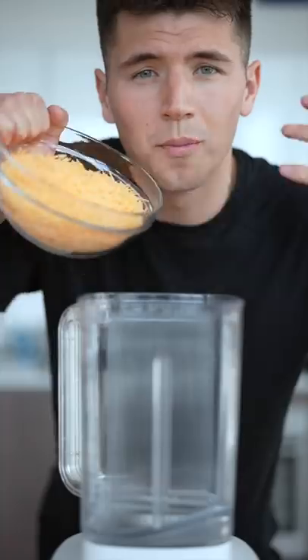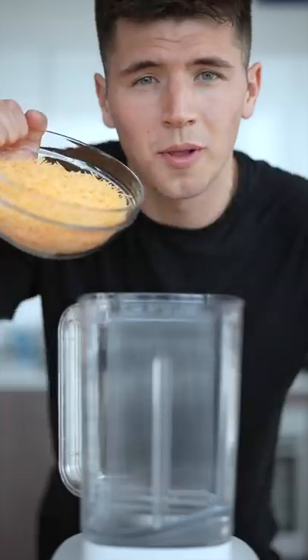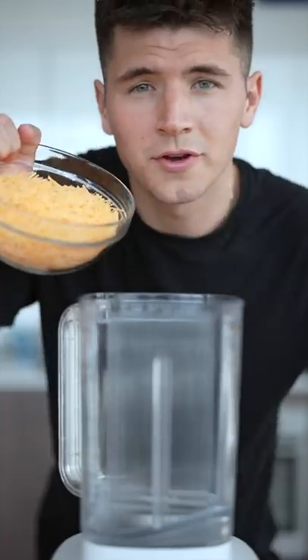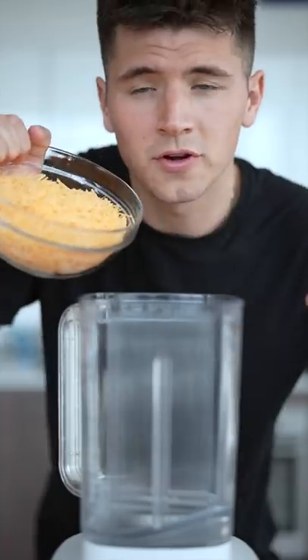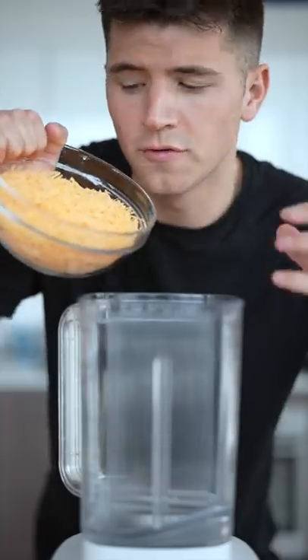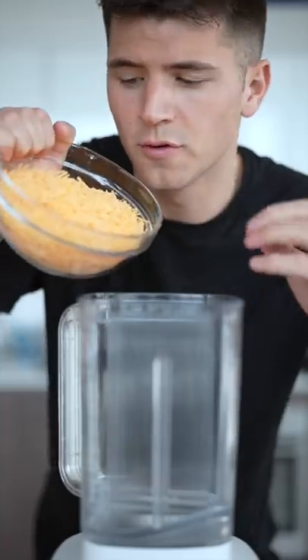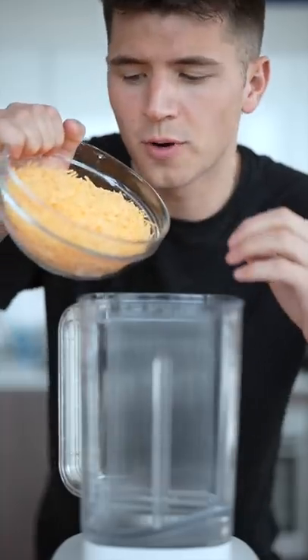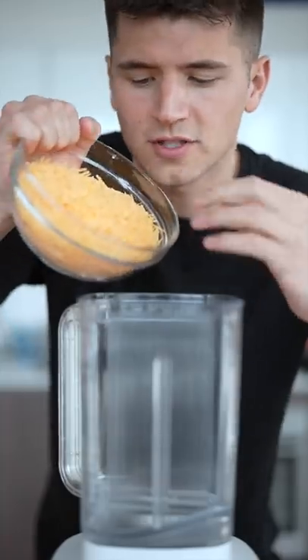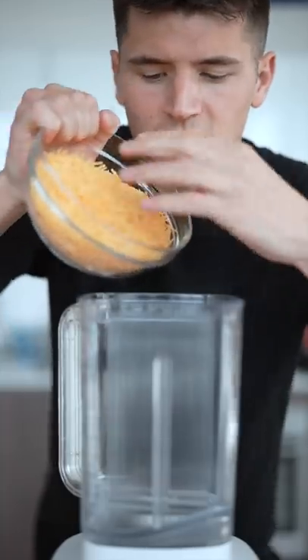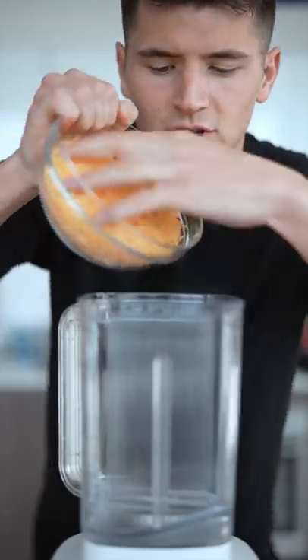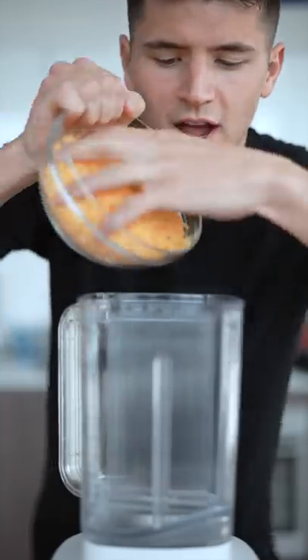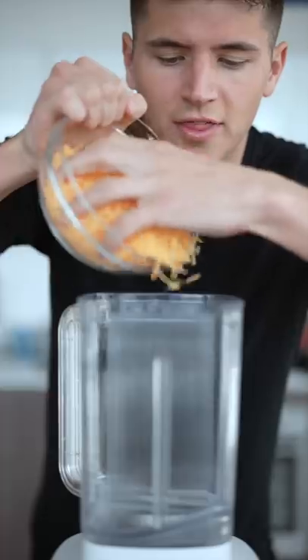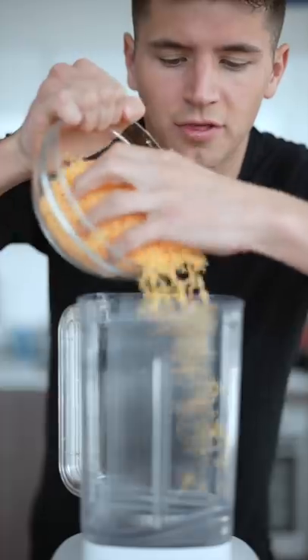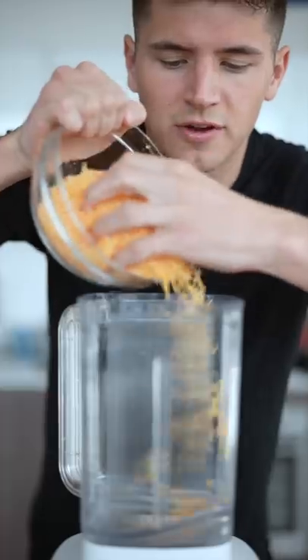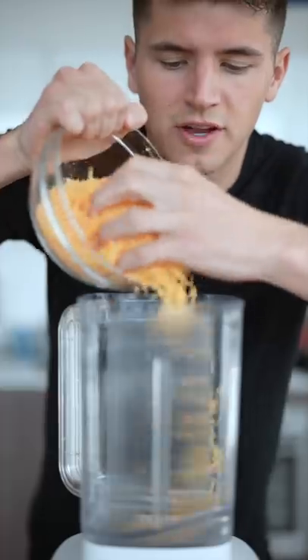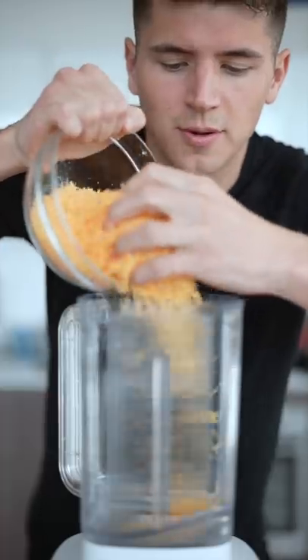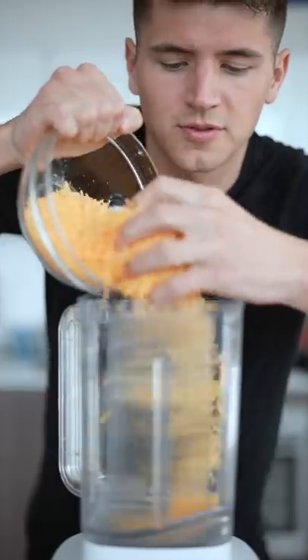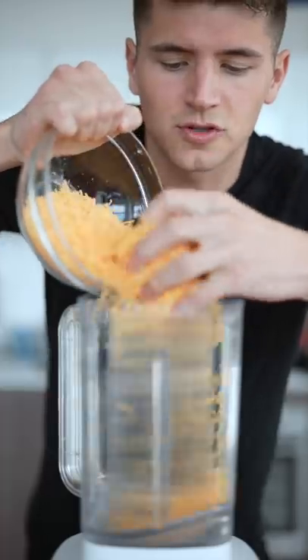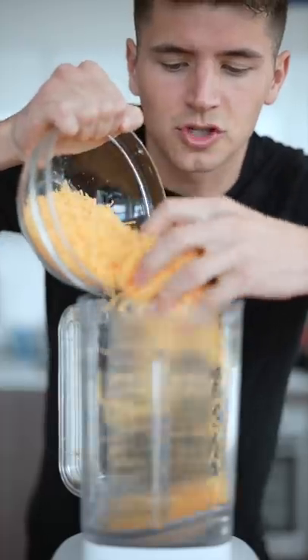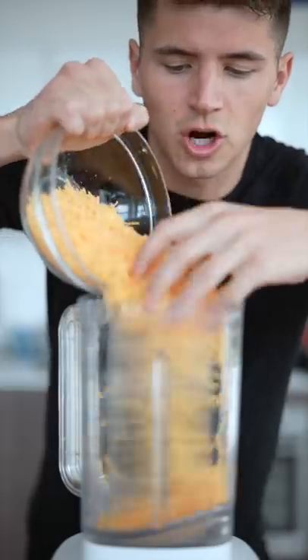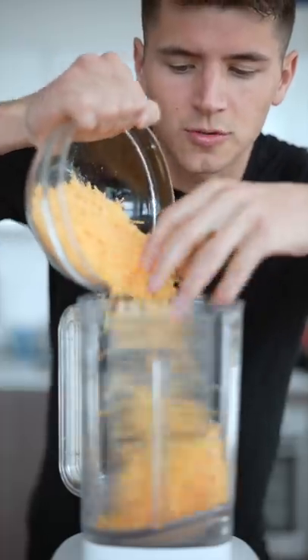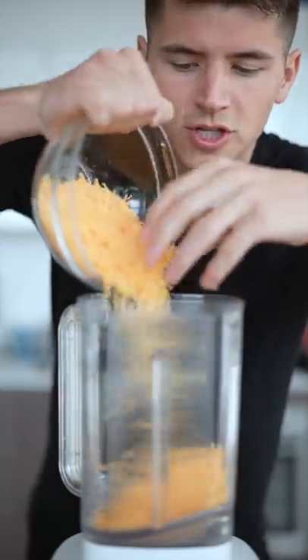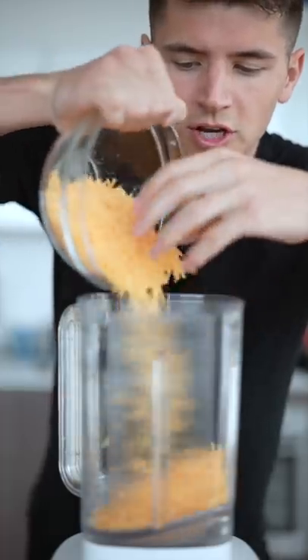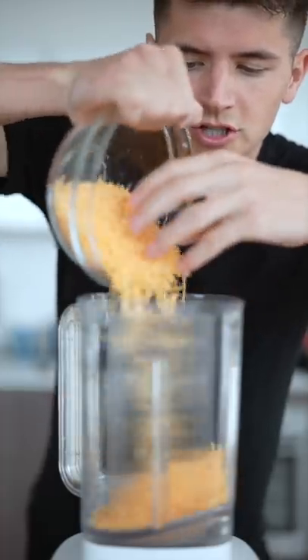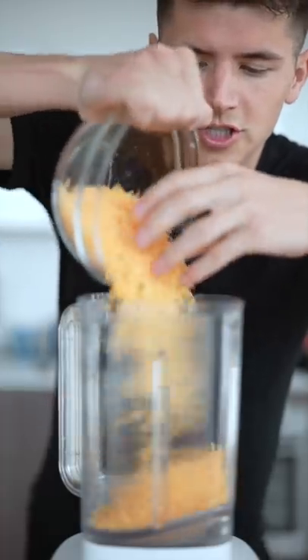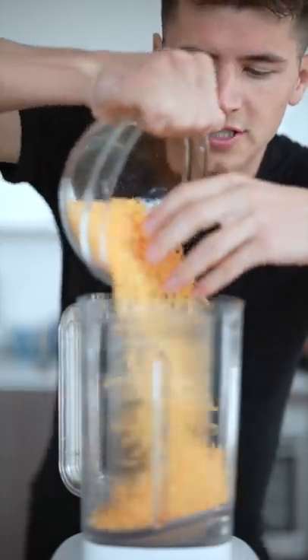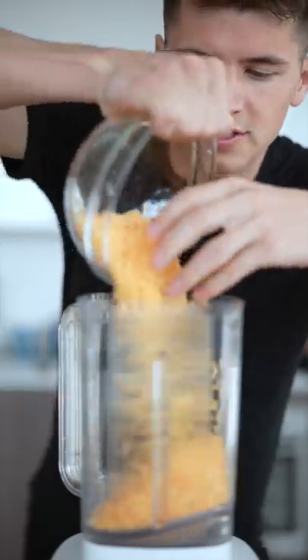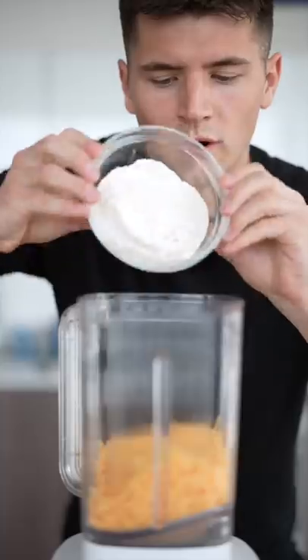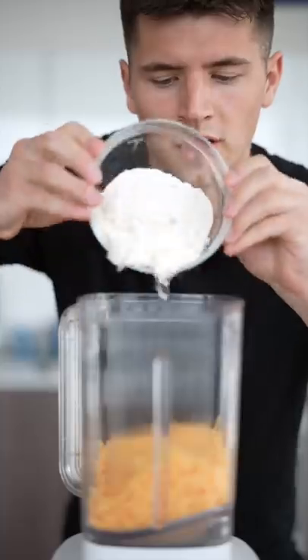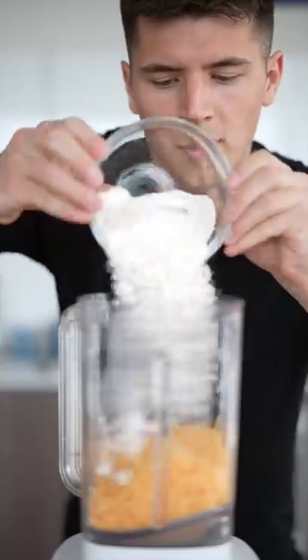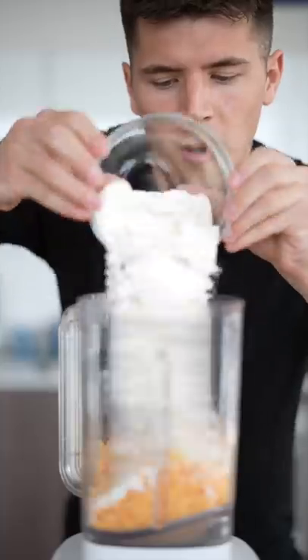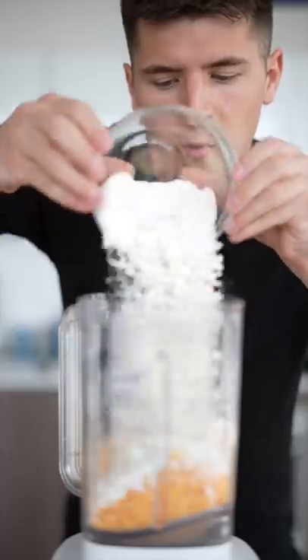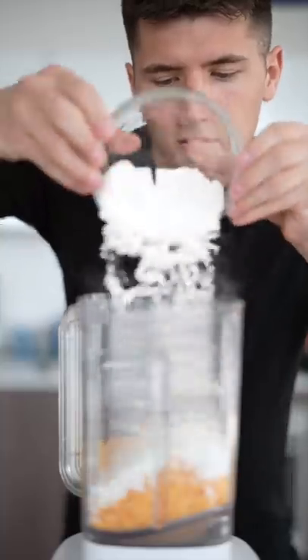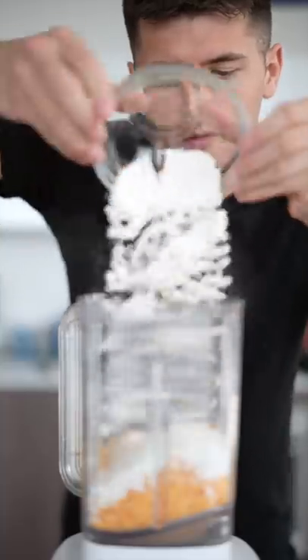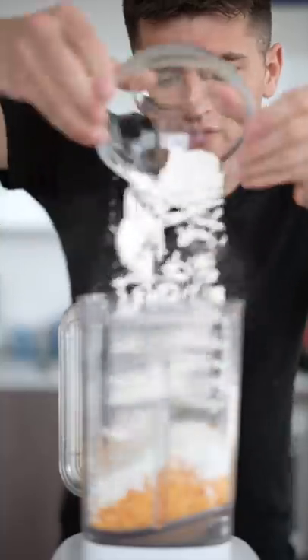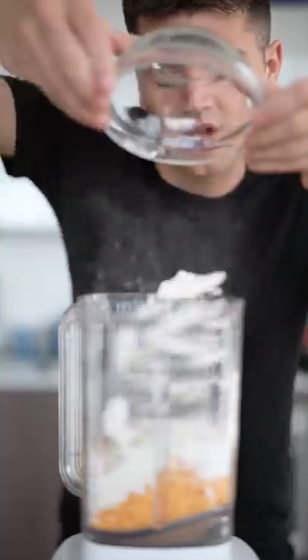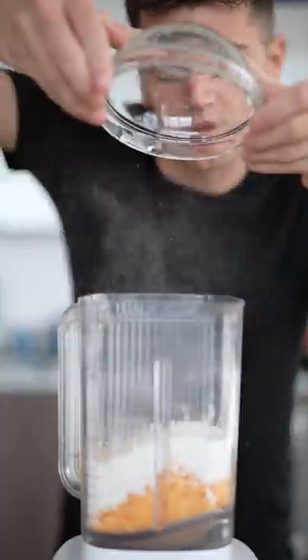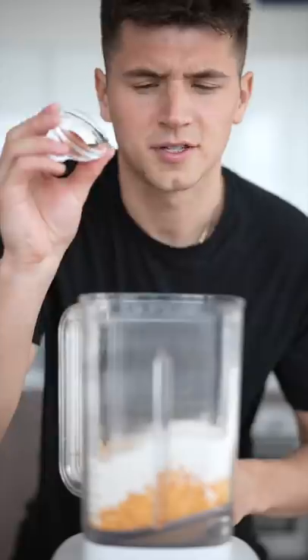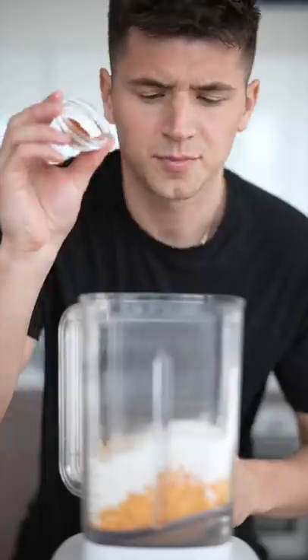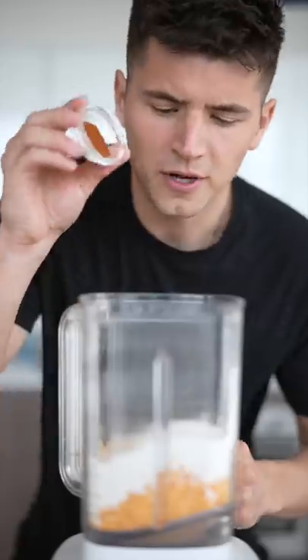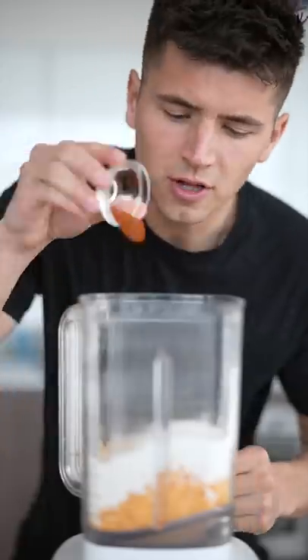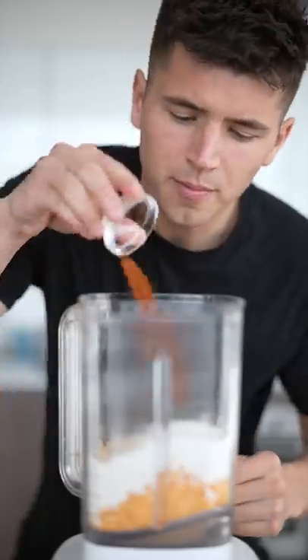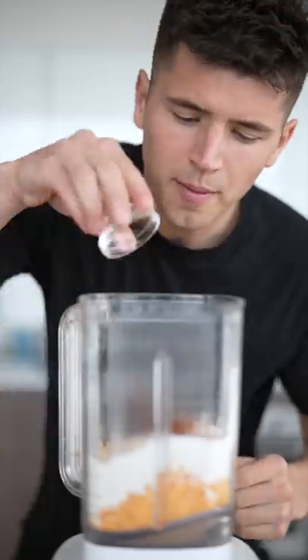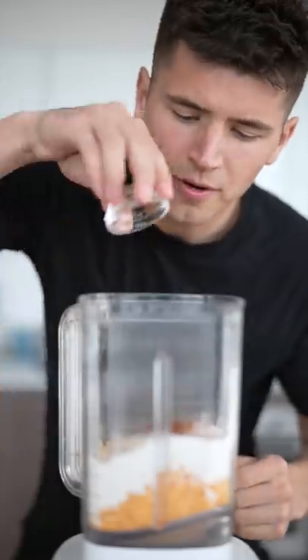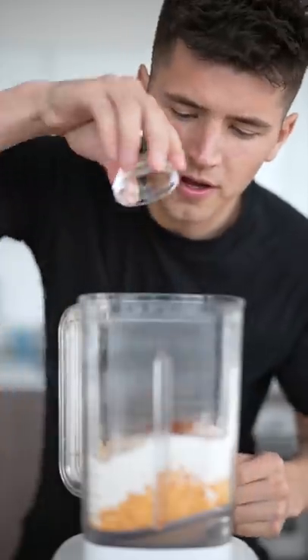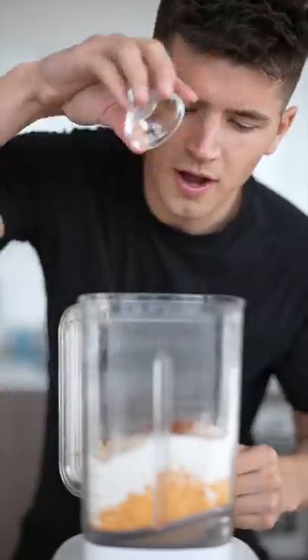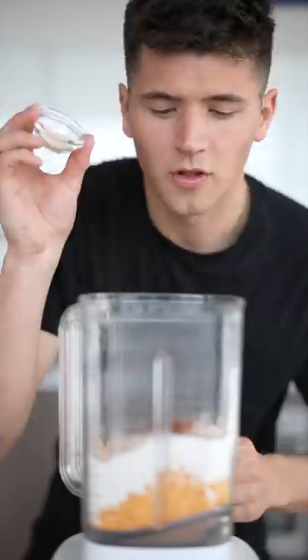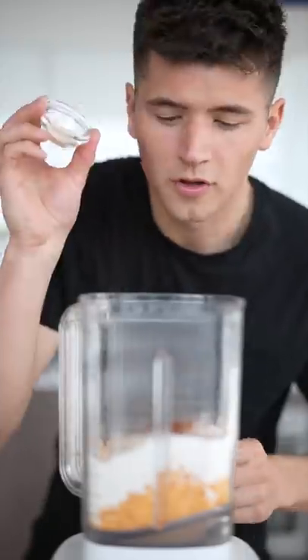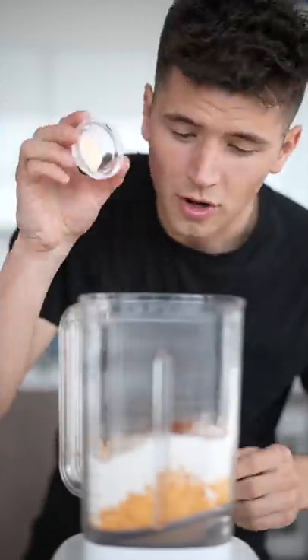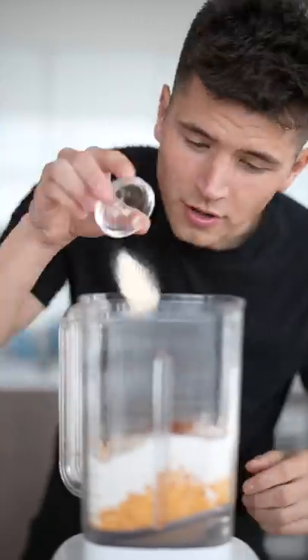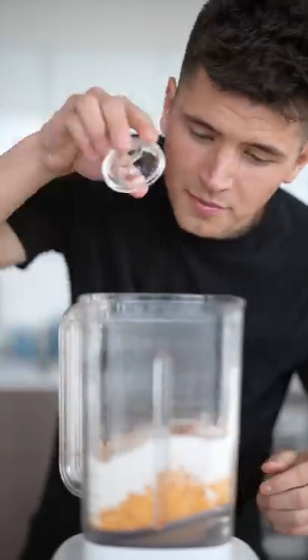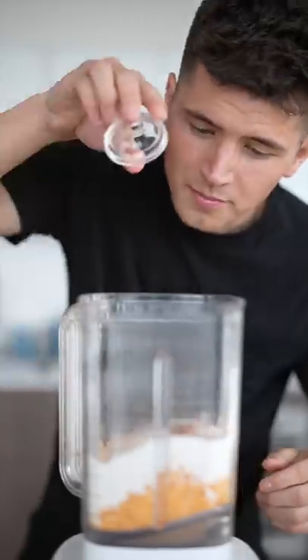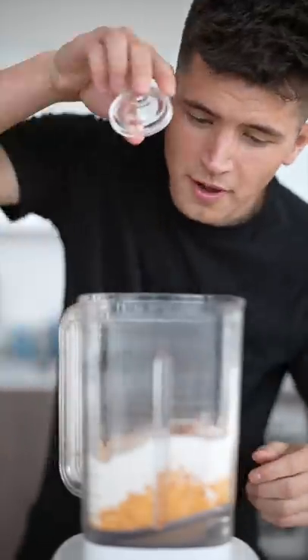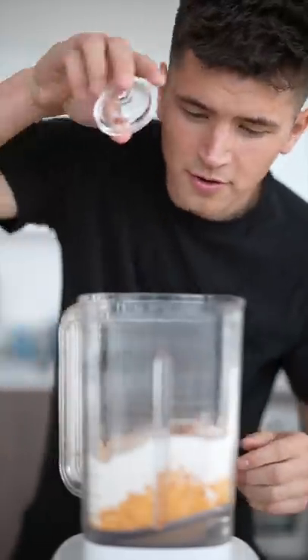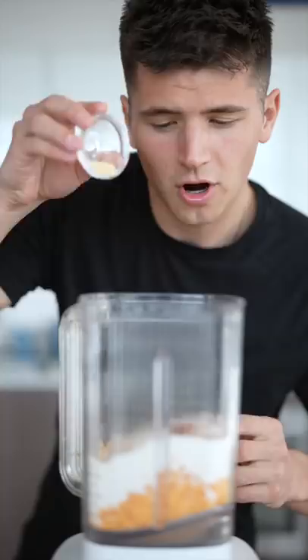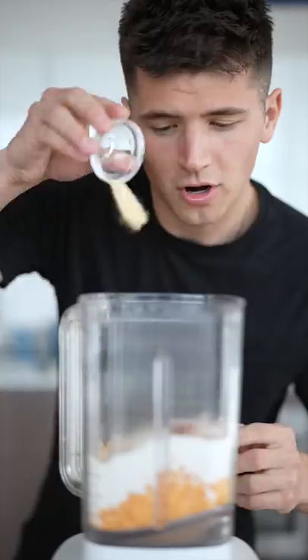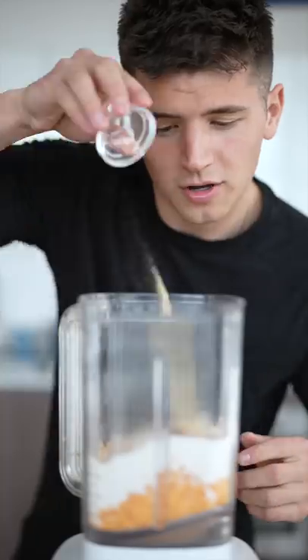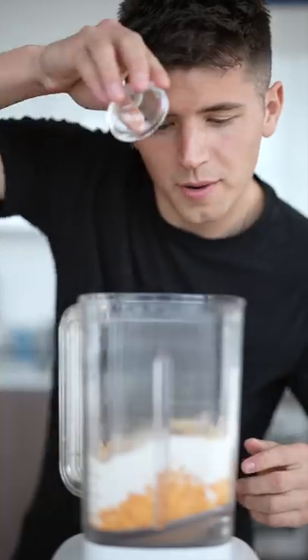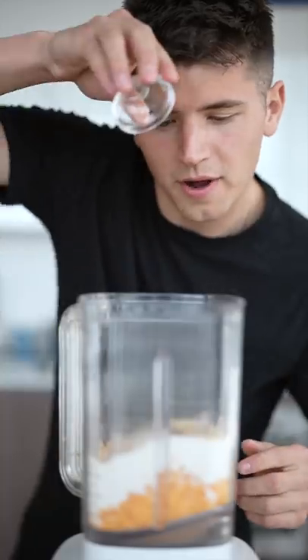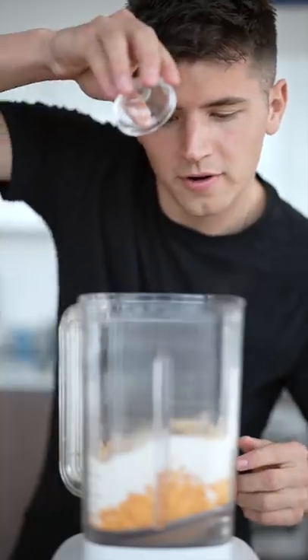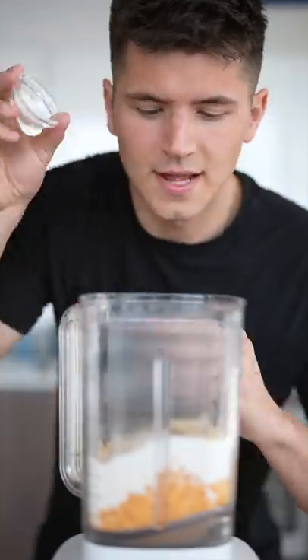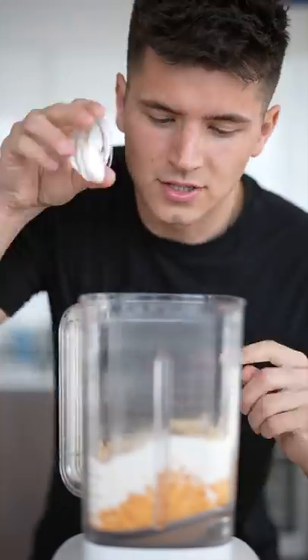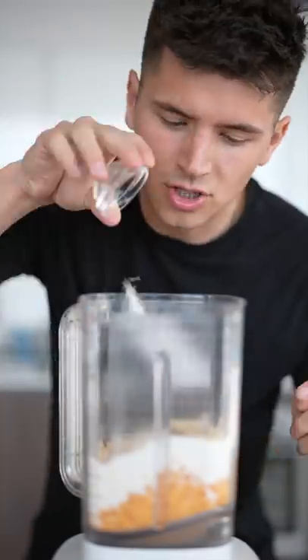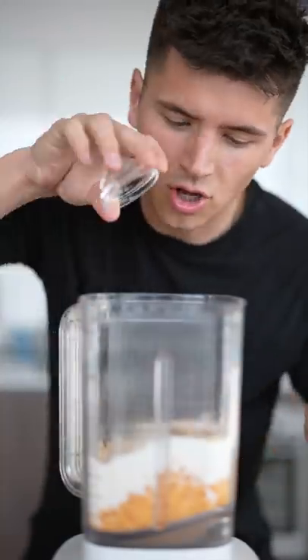To a blender or food processor add three cups of sharp cheddar cheese, one cup all-purpose flour, a sprinkle of paprika, a little onion powder, garlic powder, and salt.